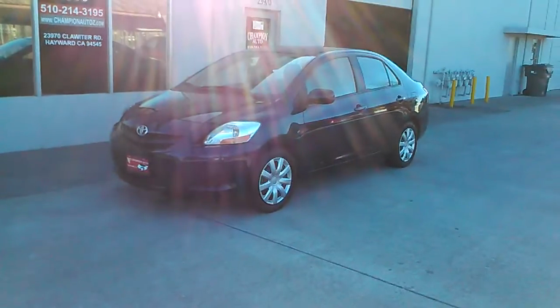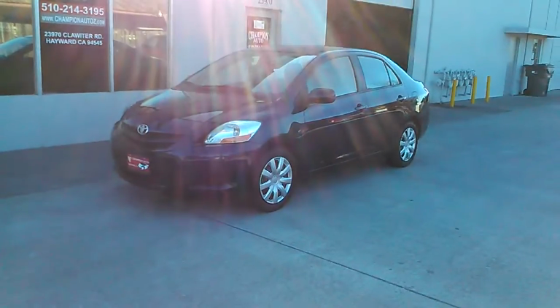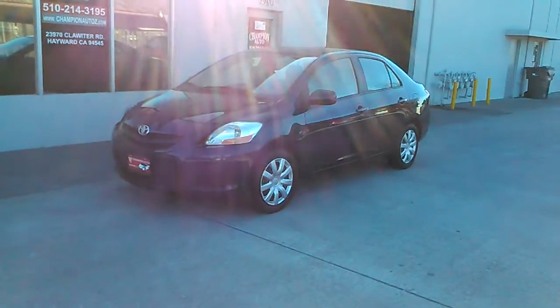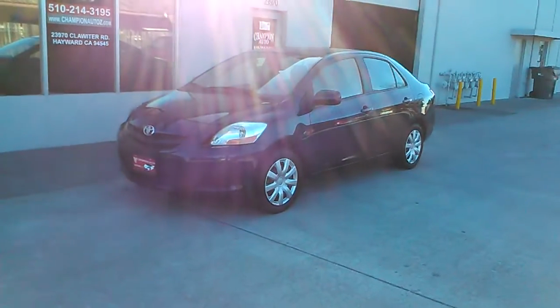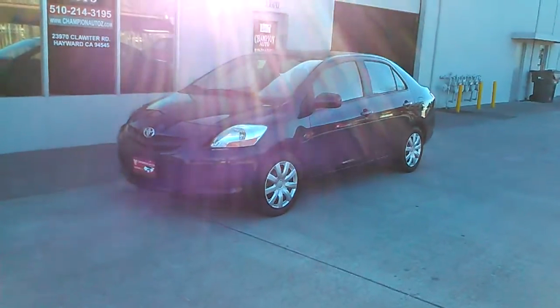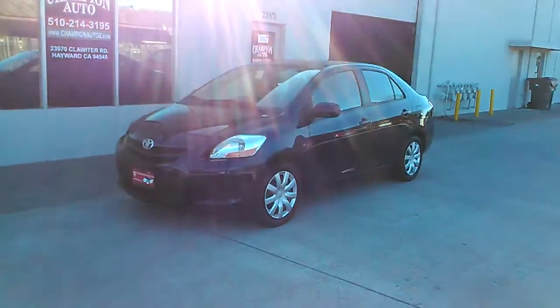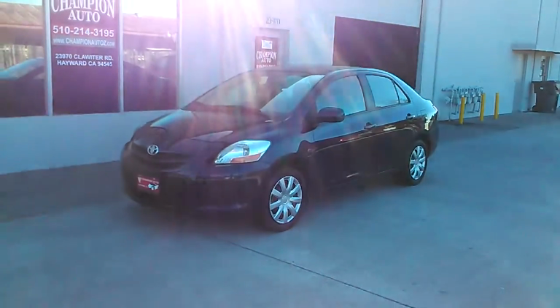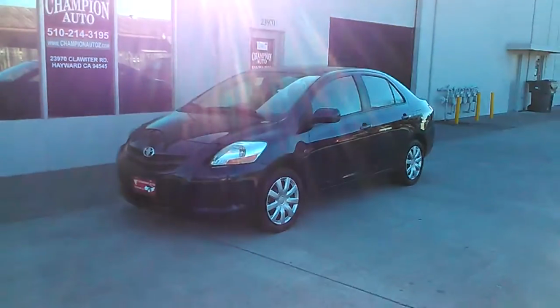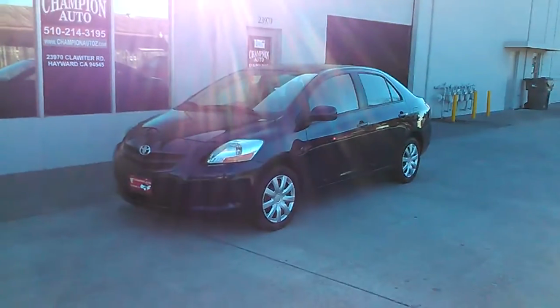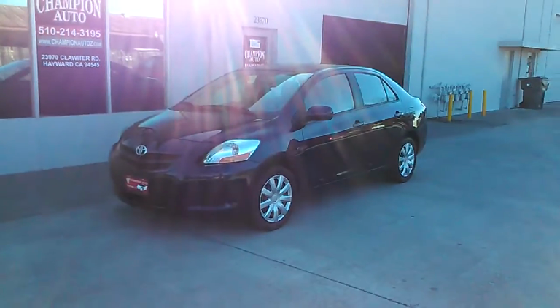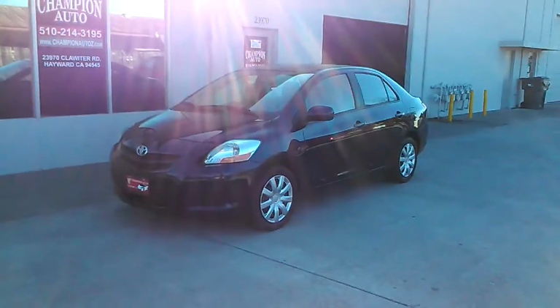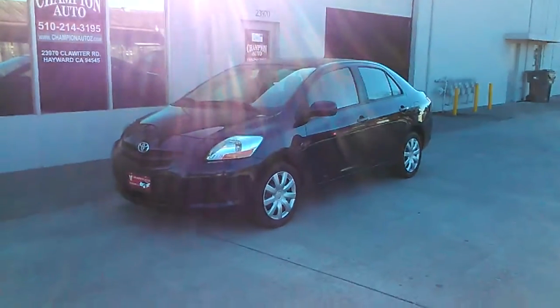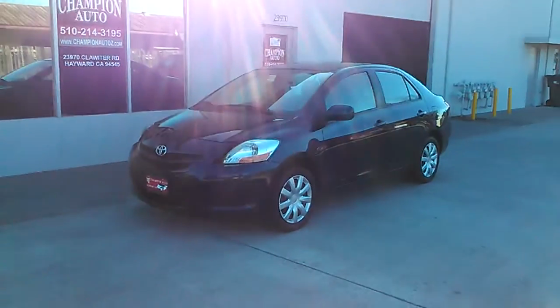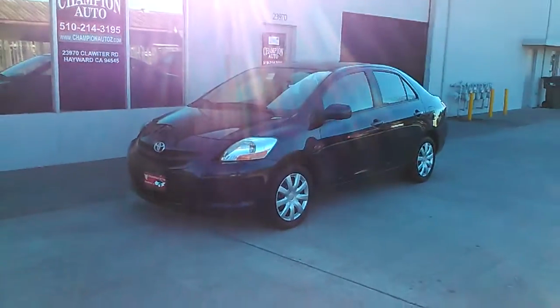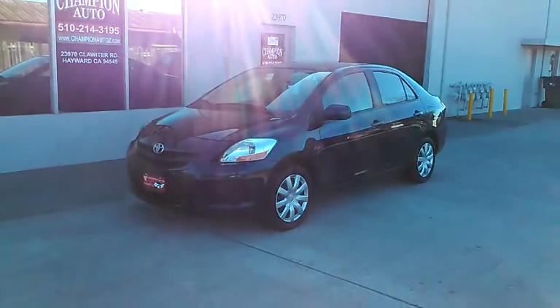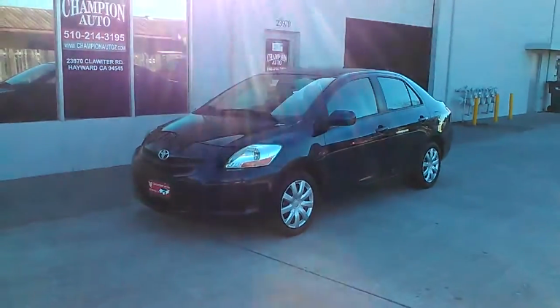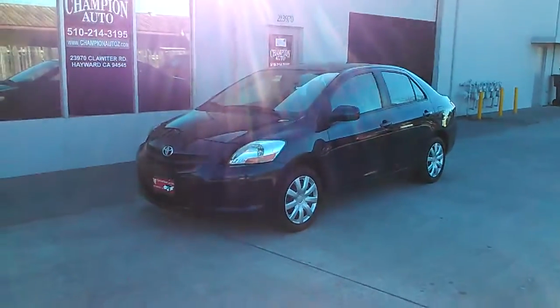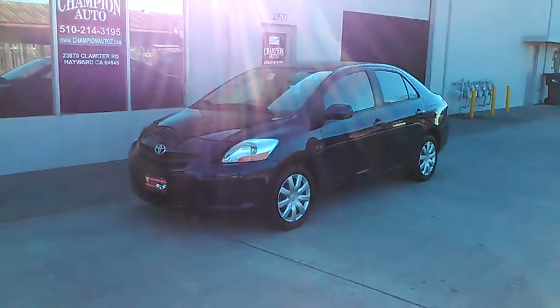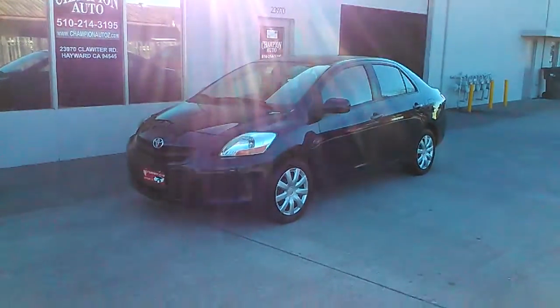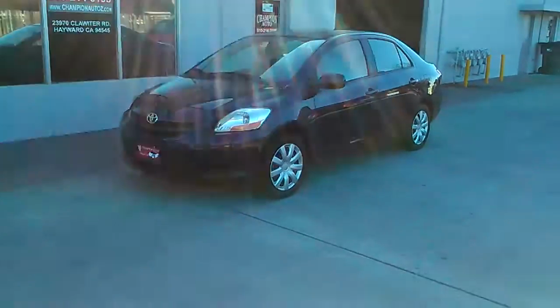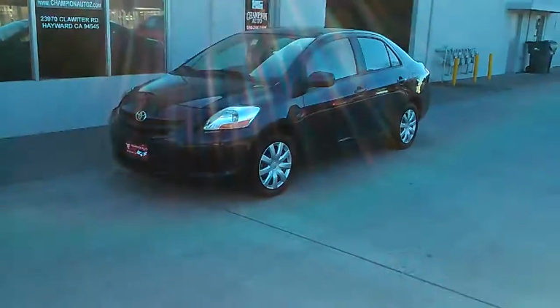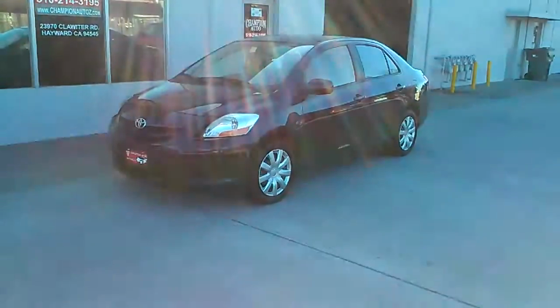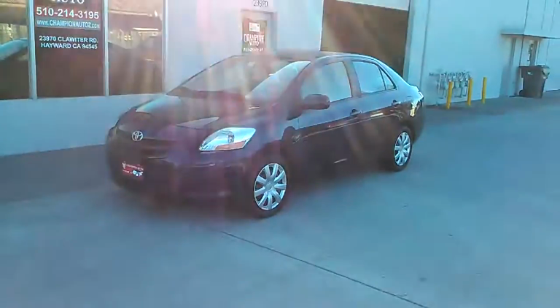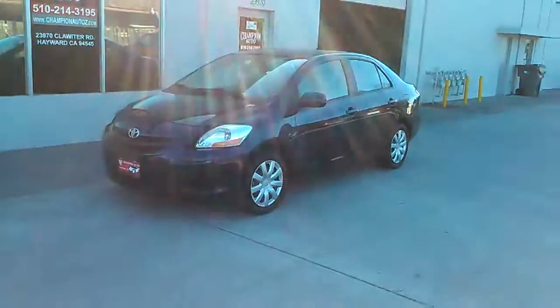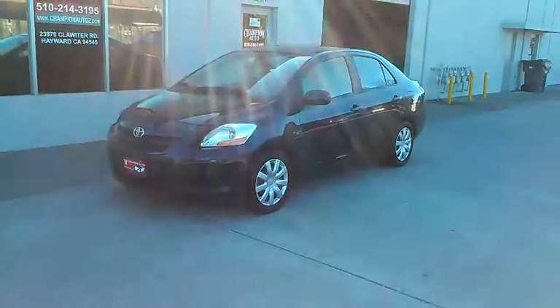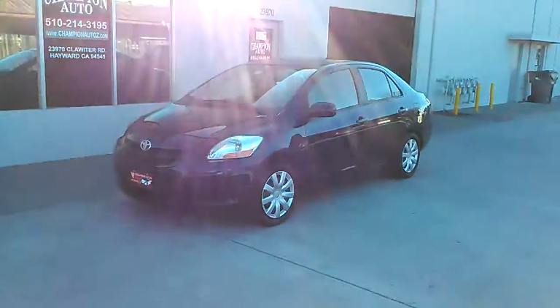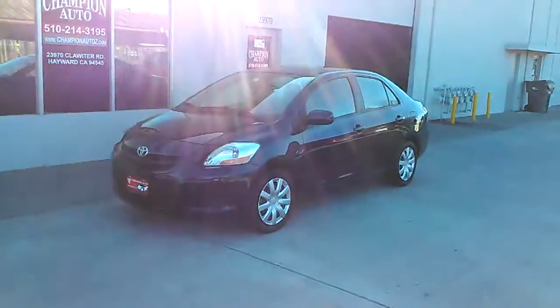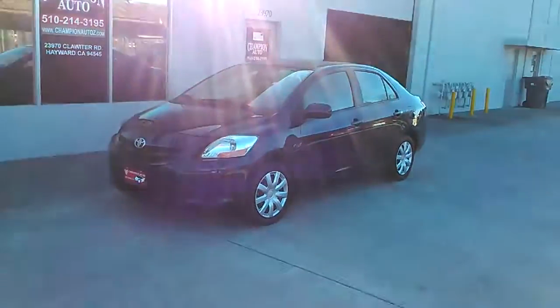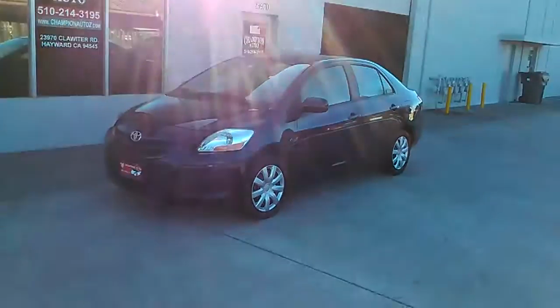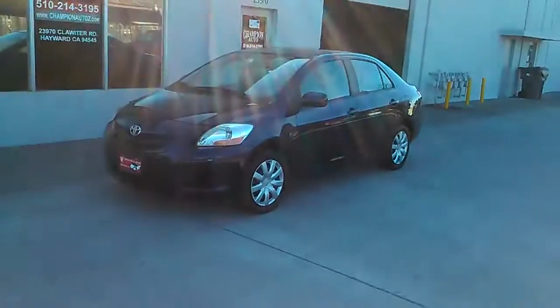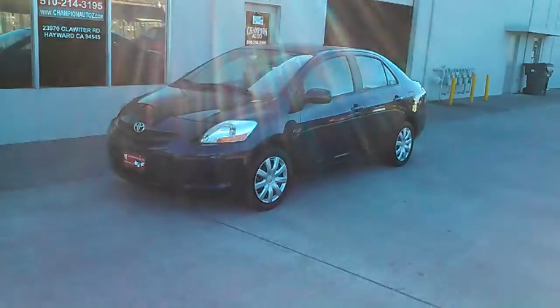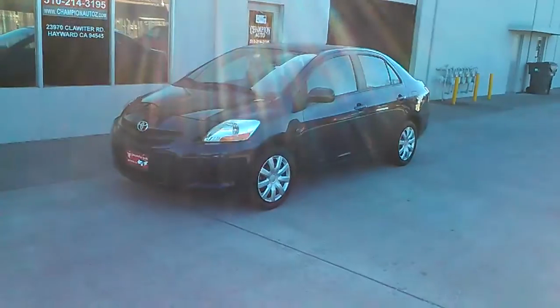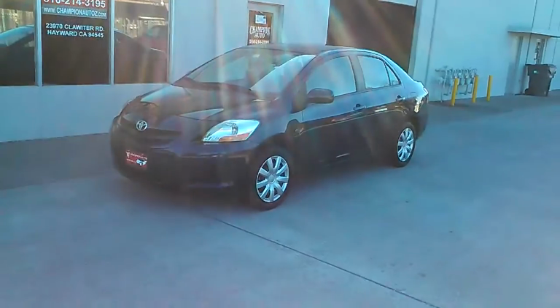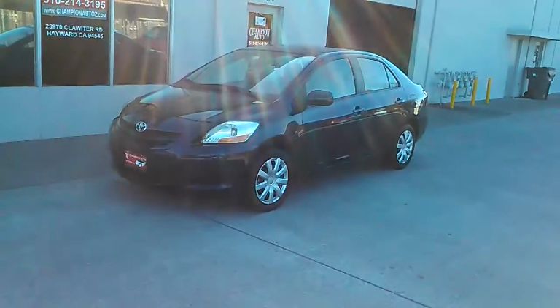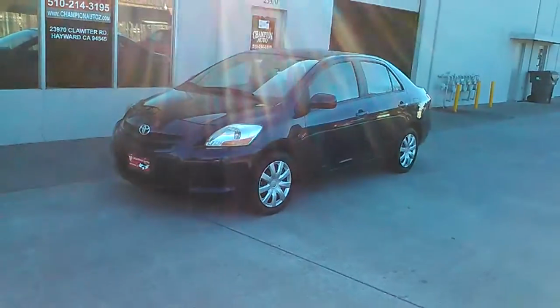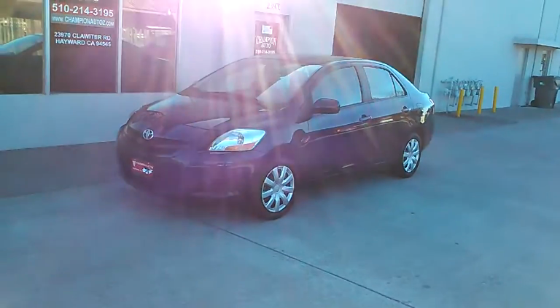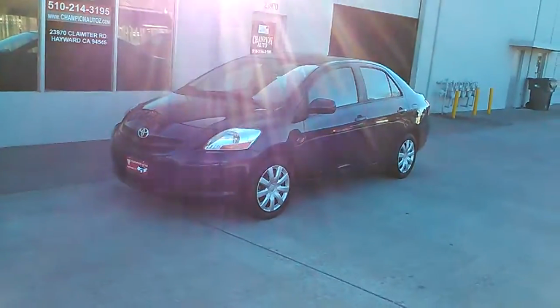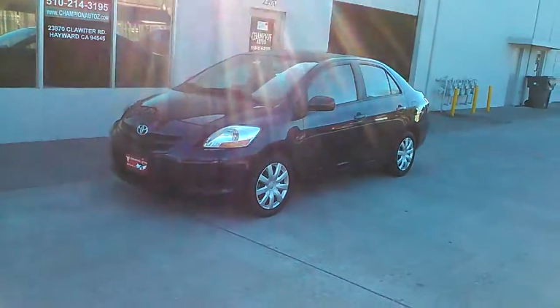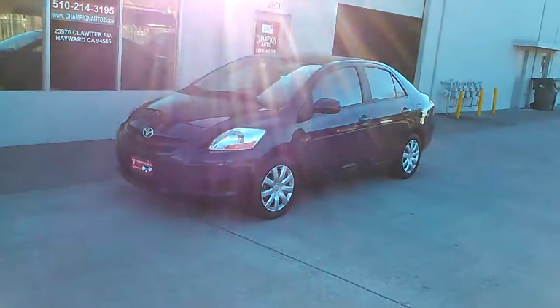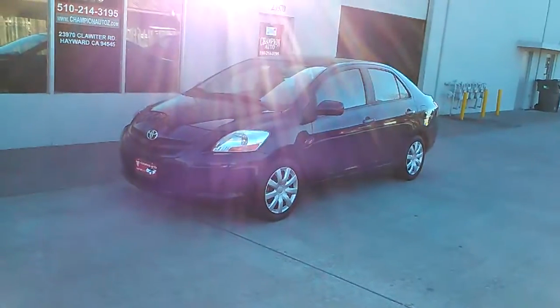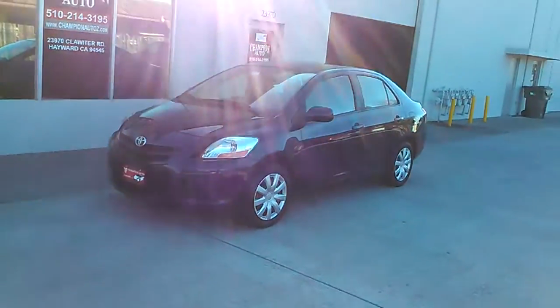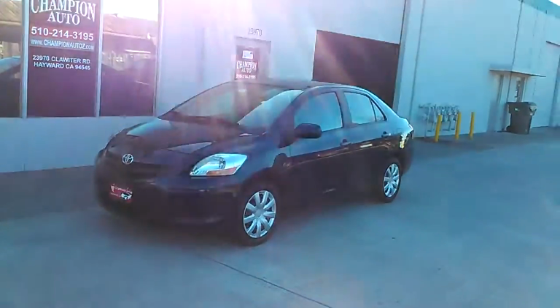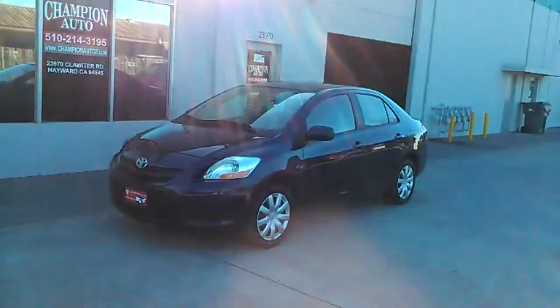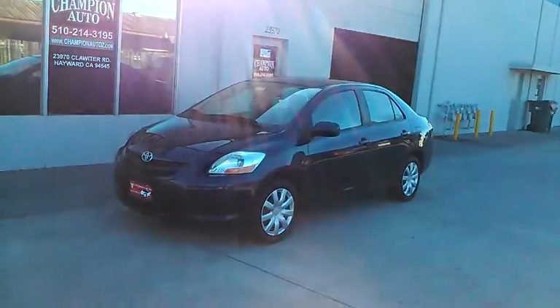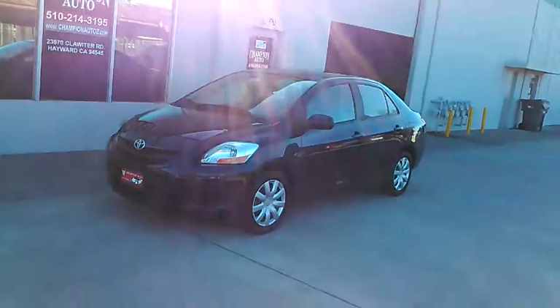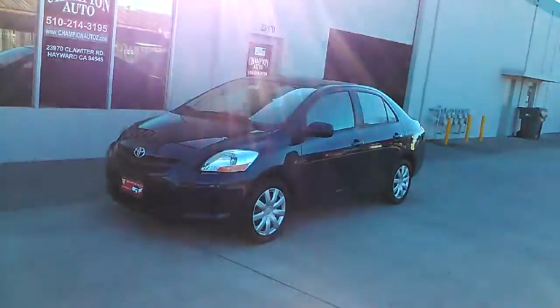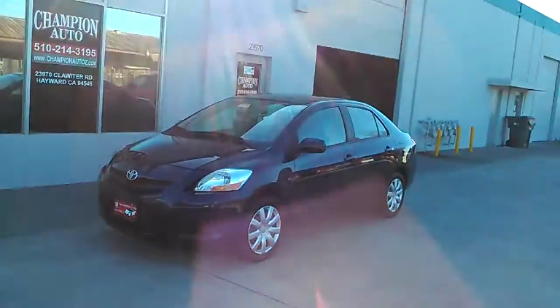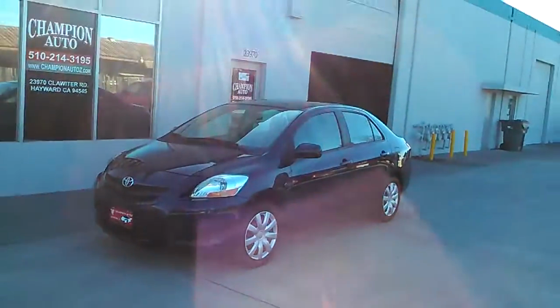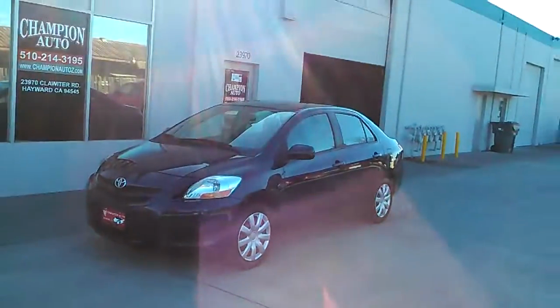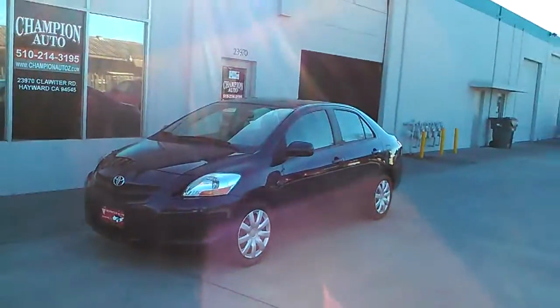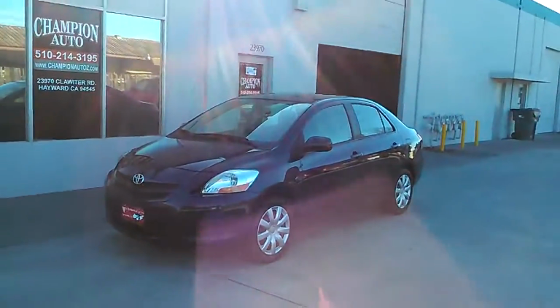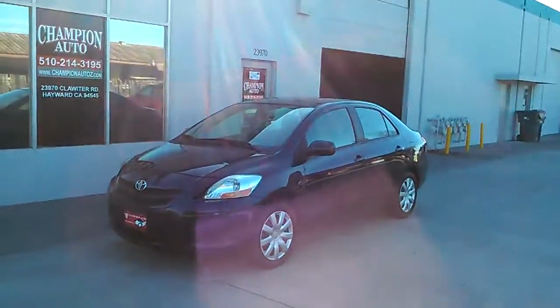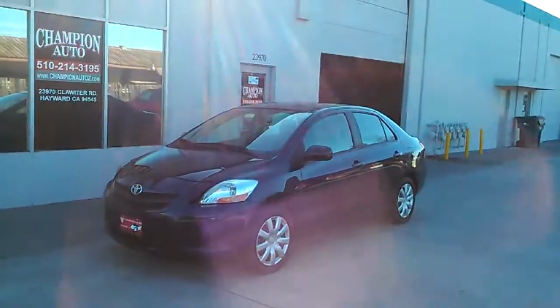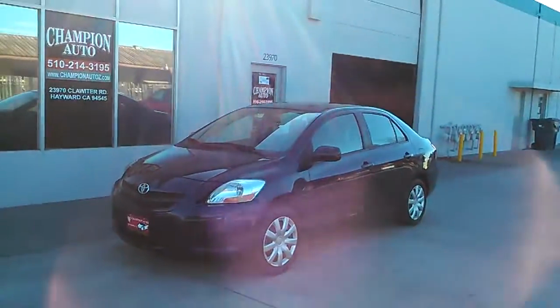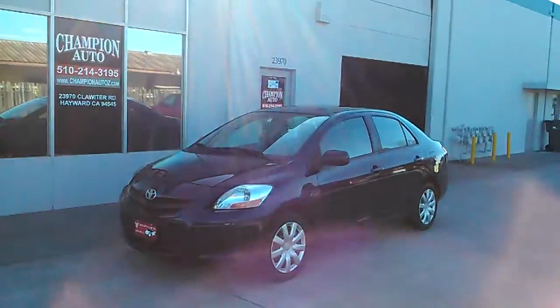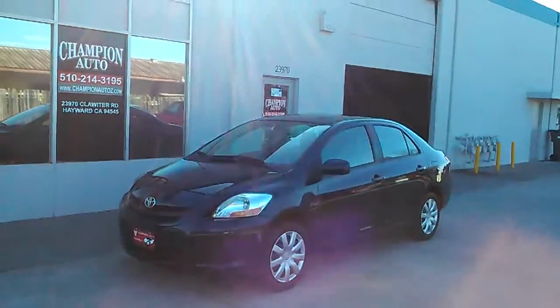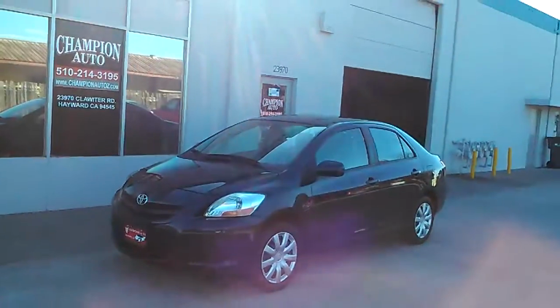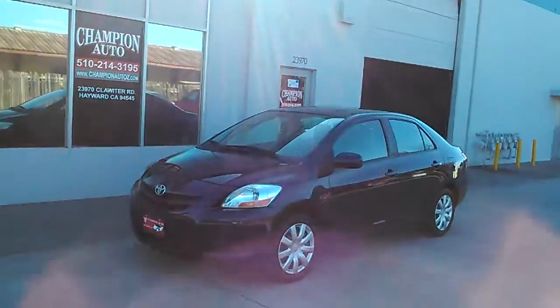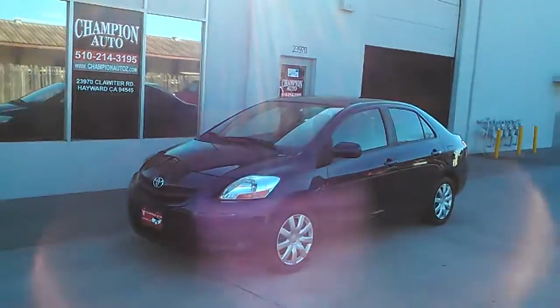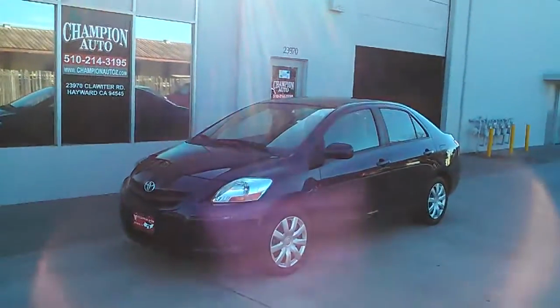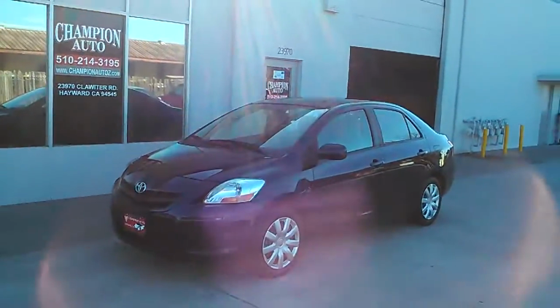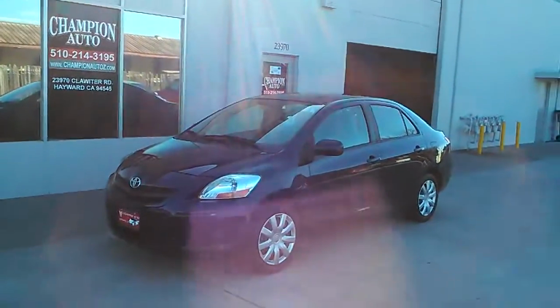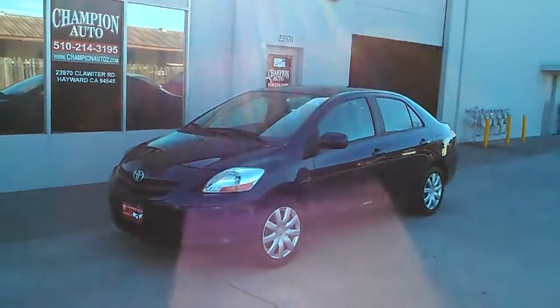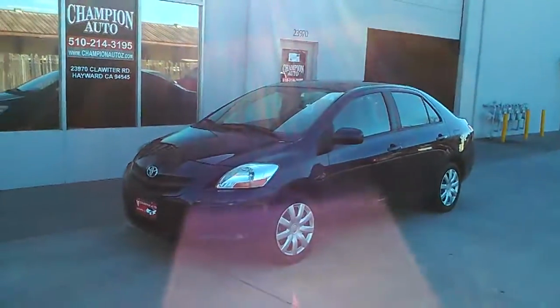Hi, this is Luis over at Champion Island Hayward and today we have a 2007 Toyota Yaris that we just got in and are currently offering for sale.